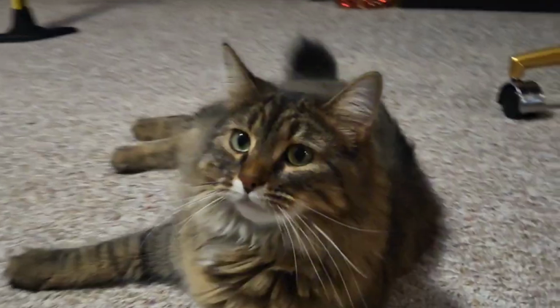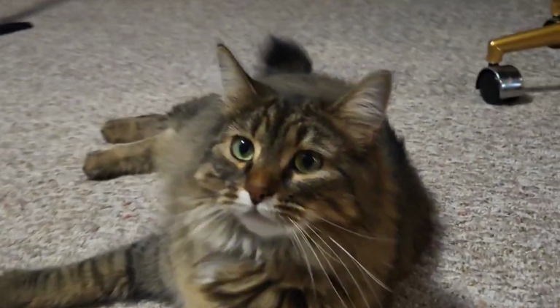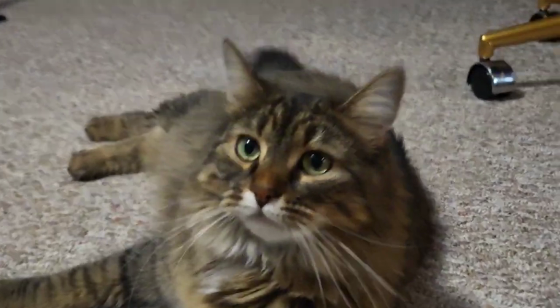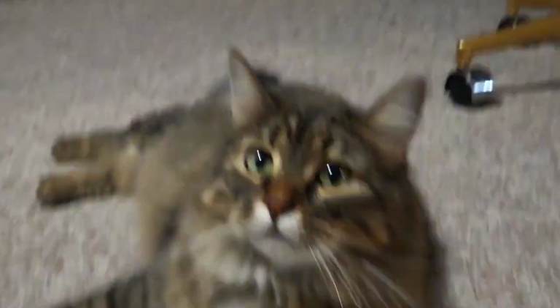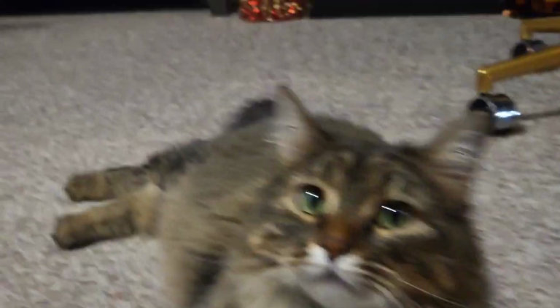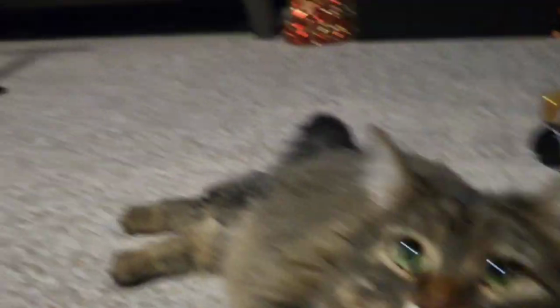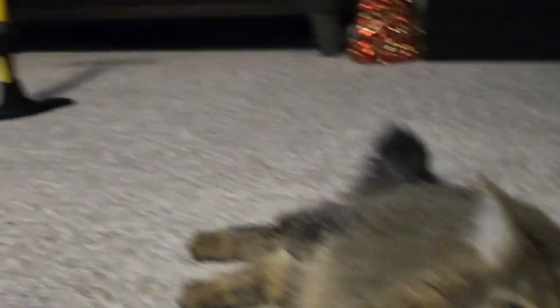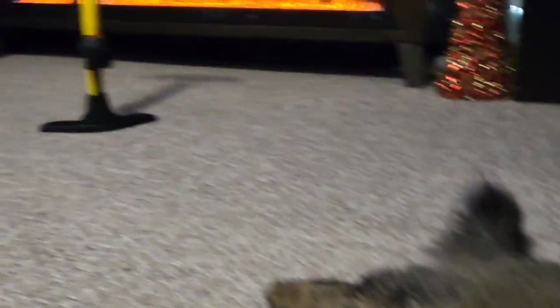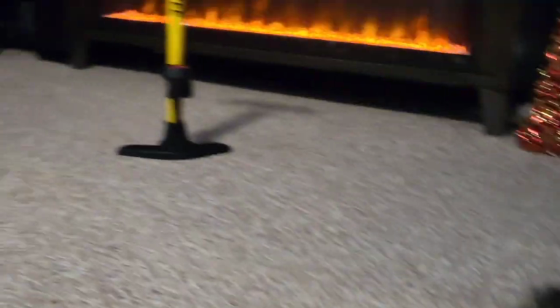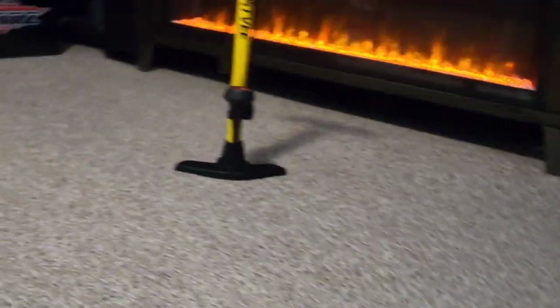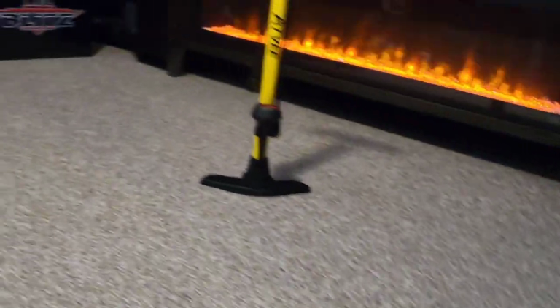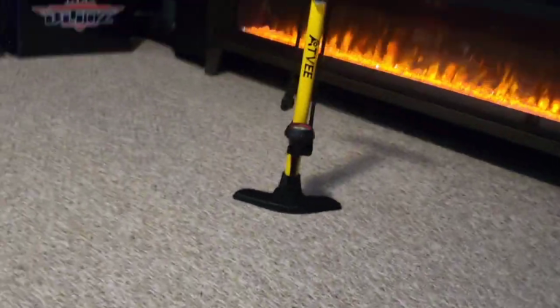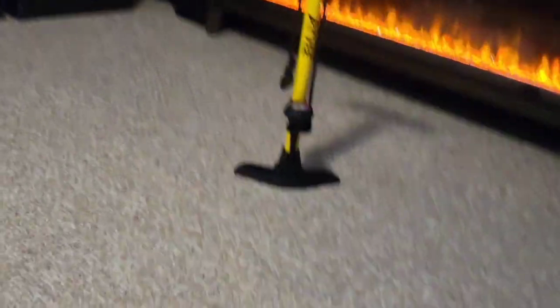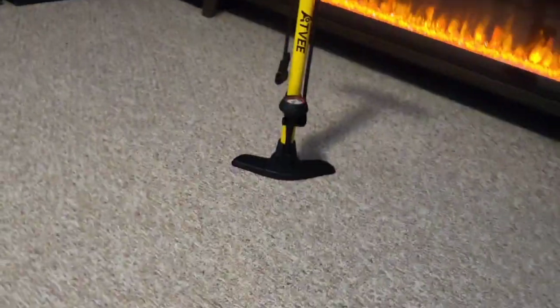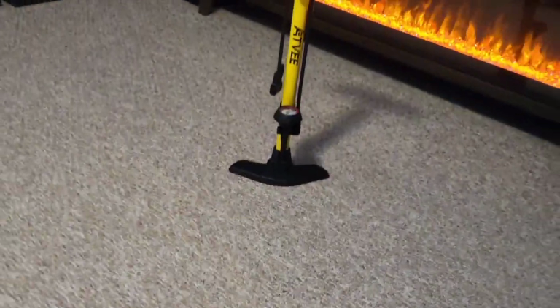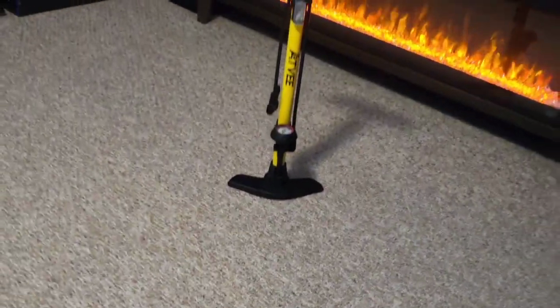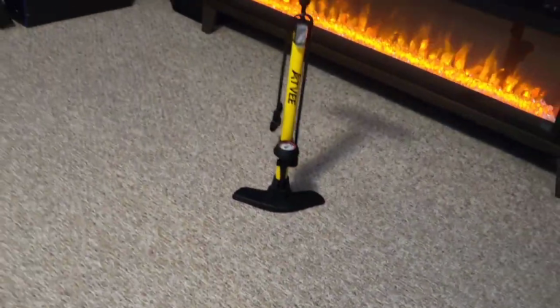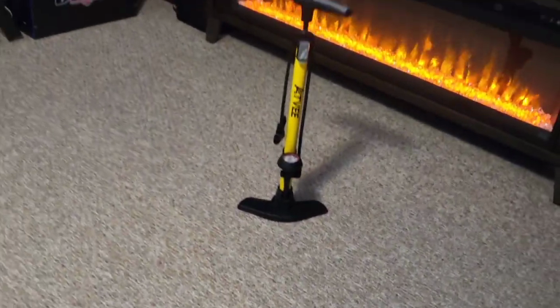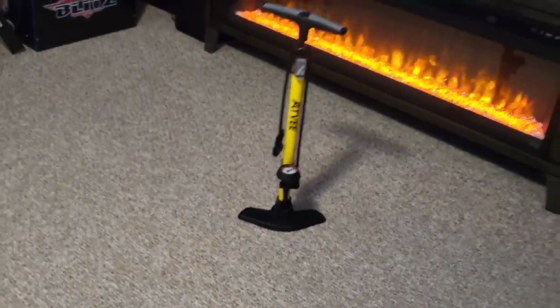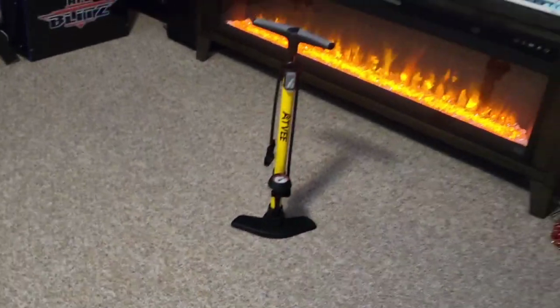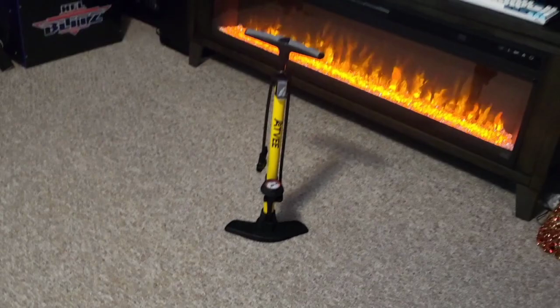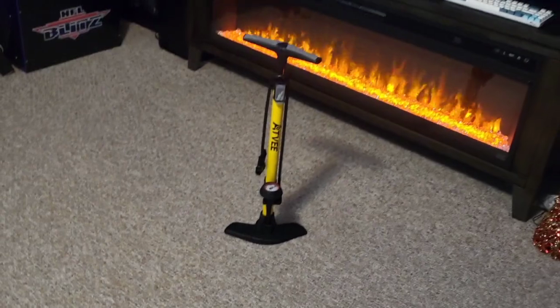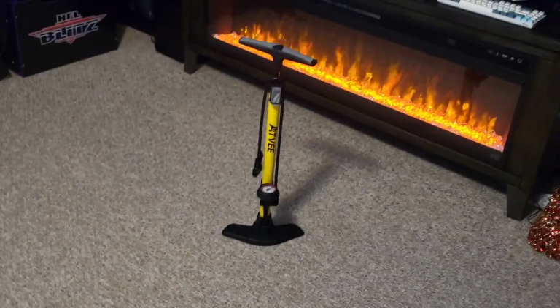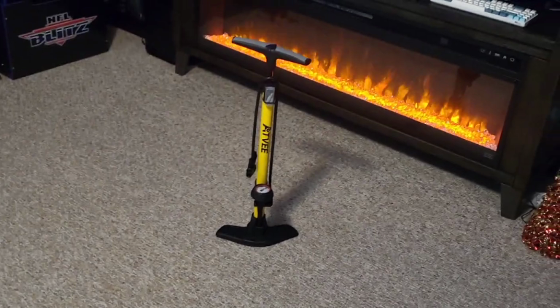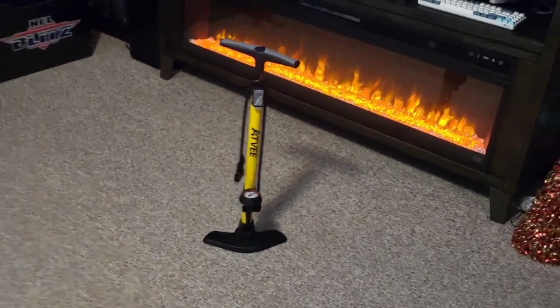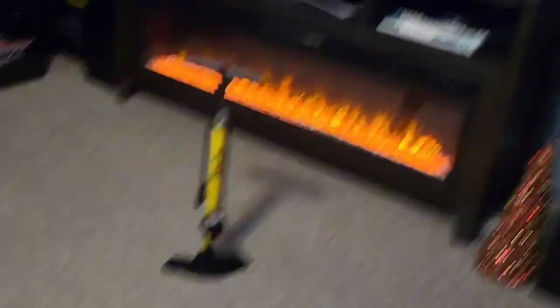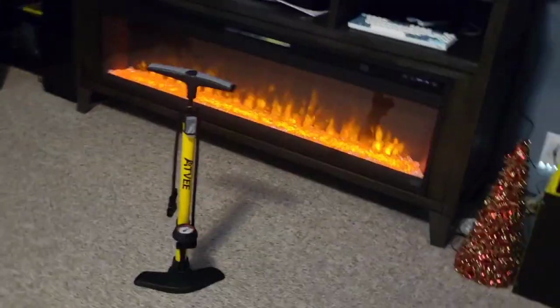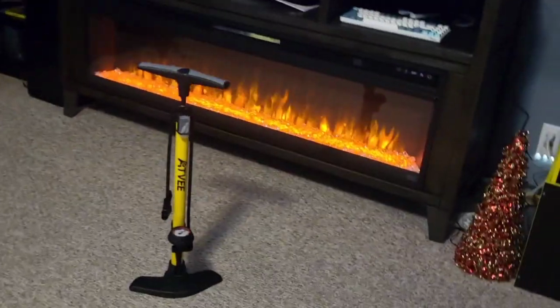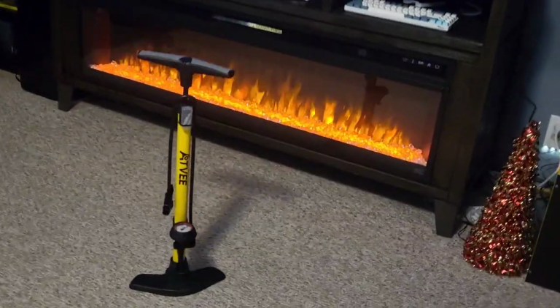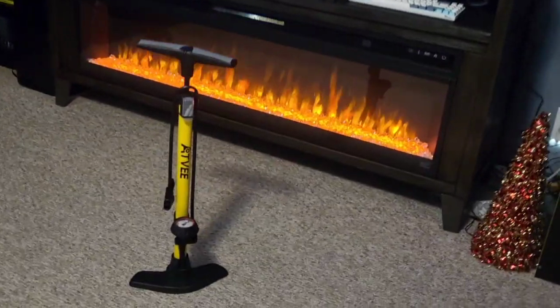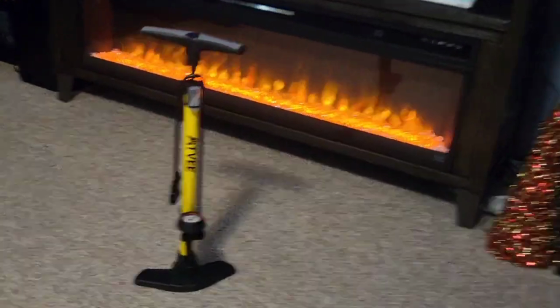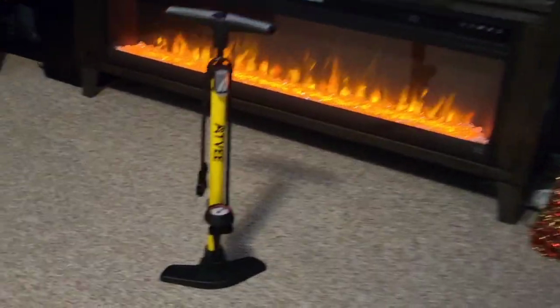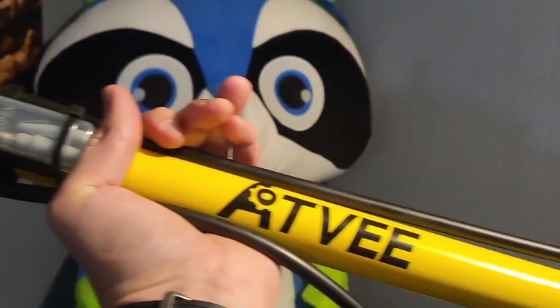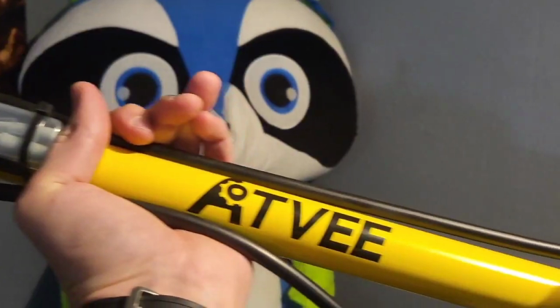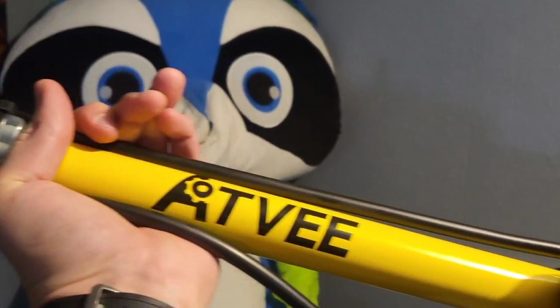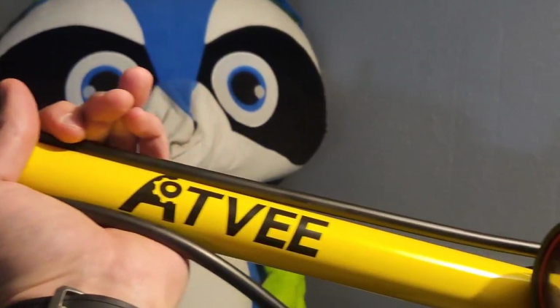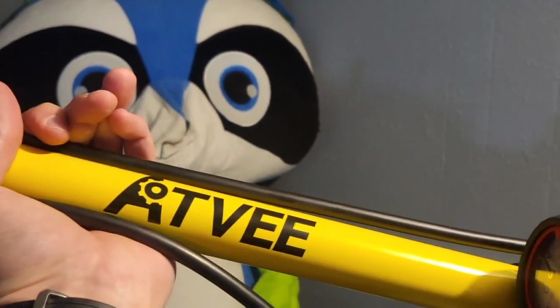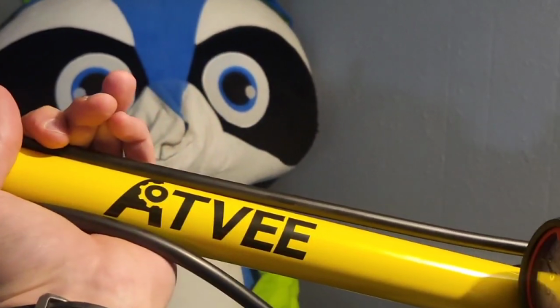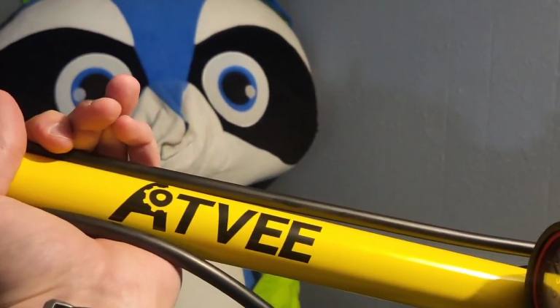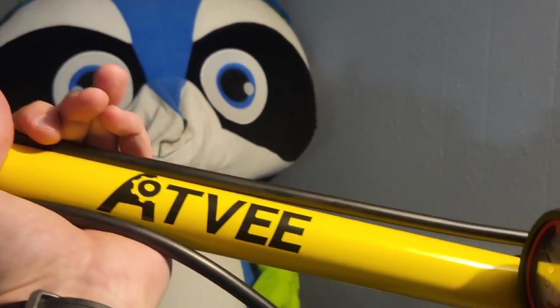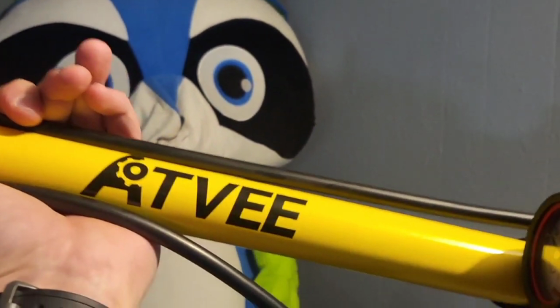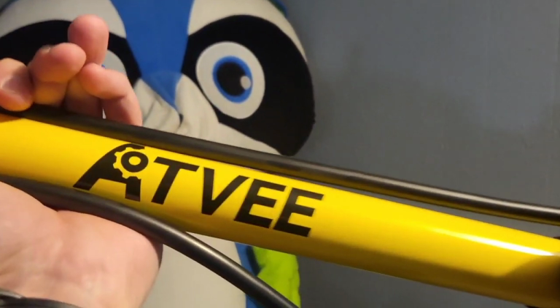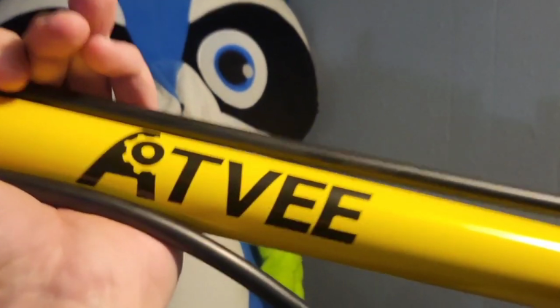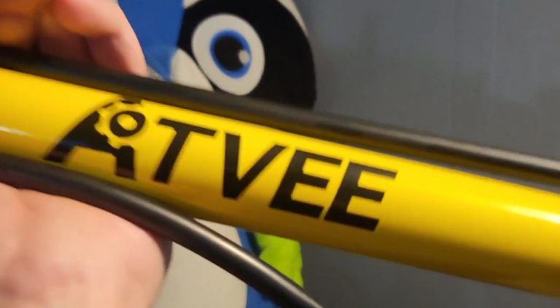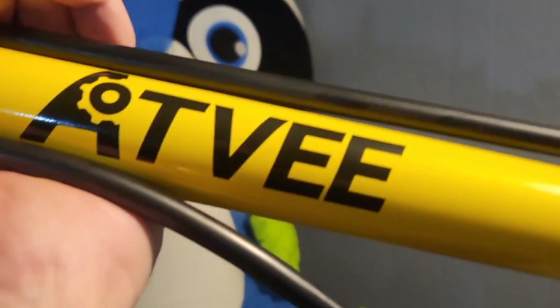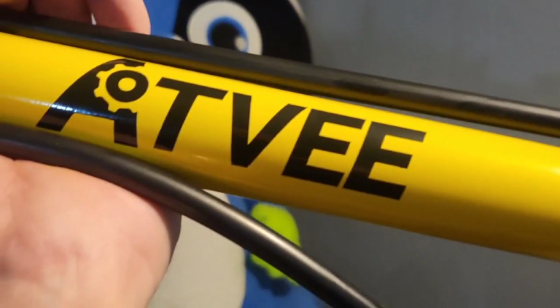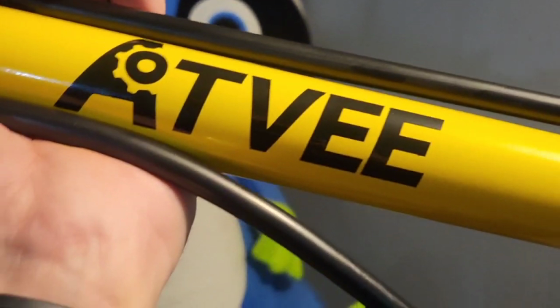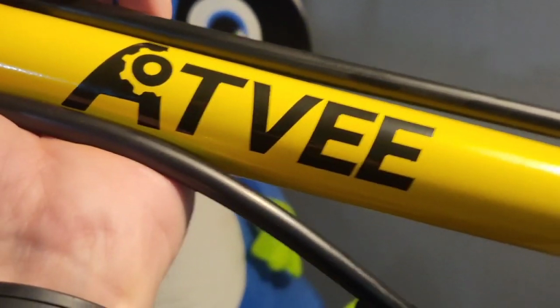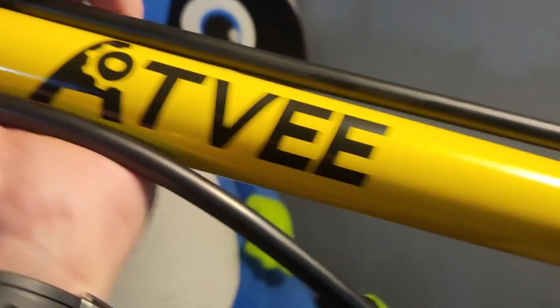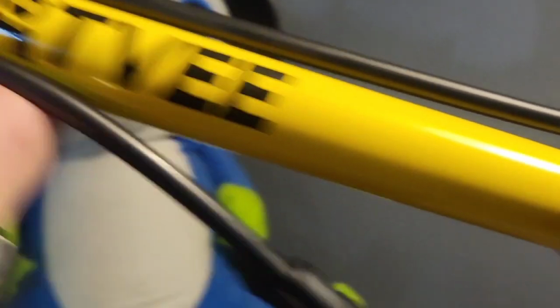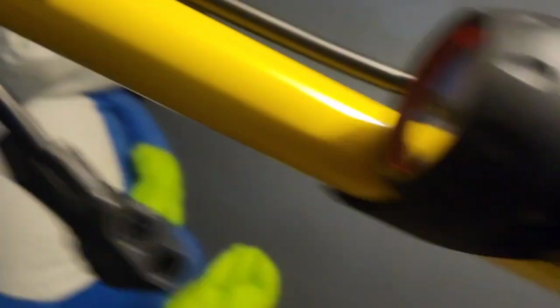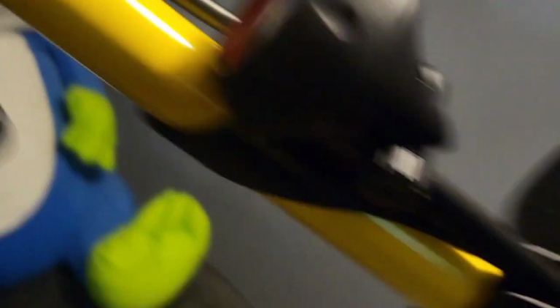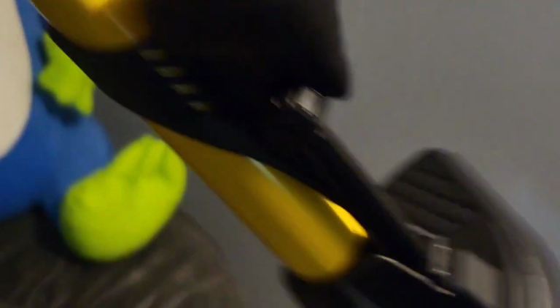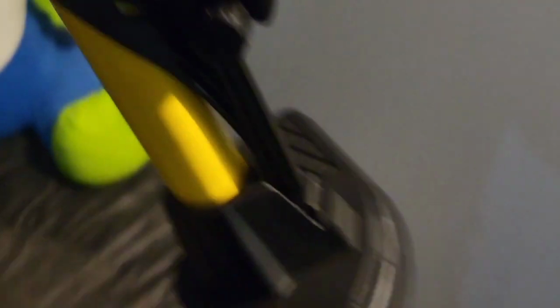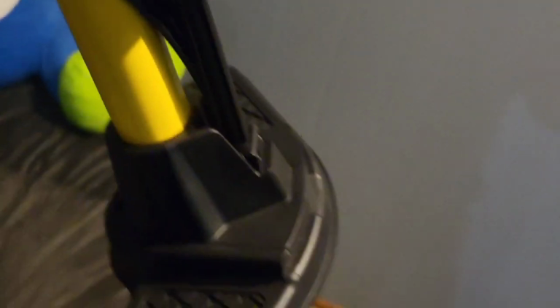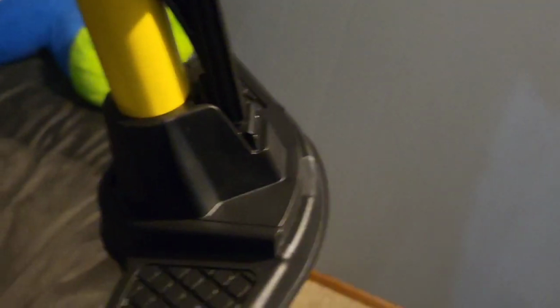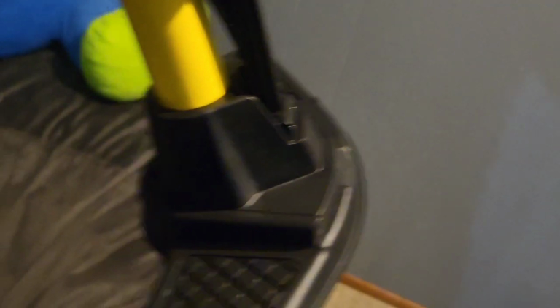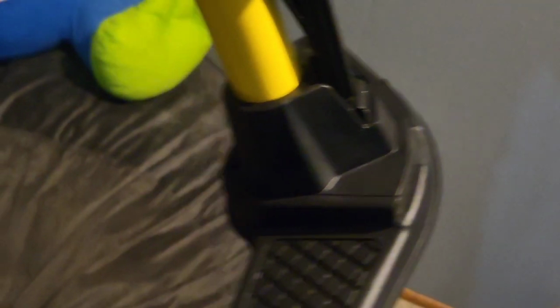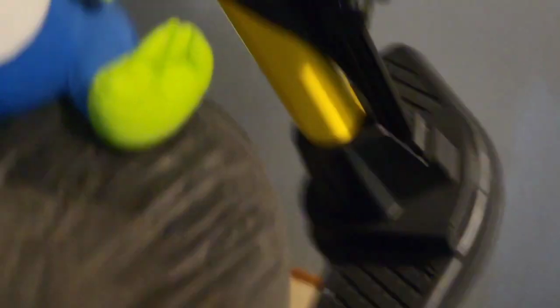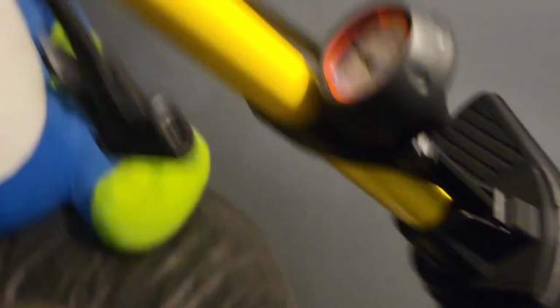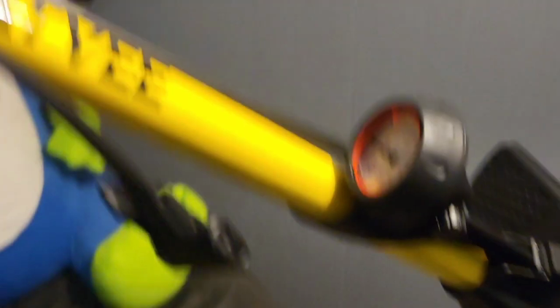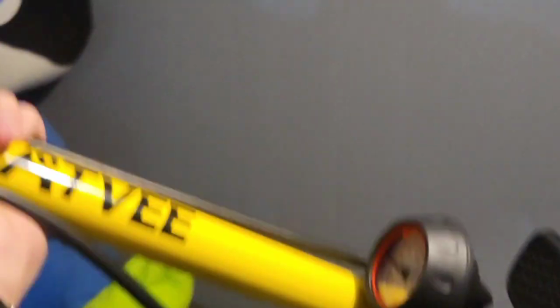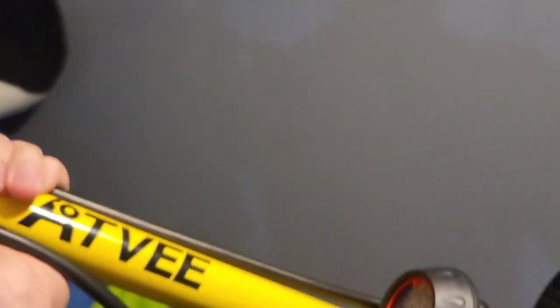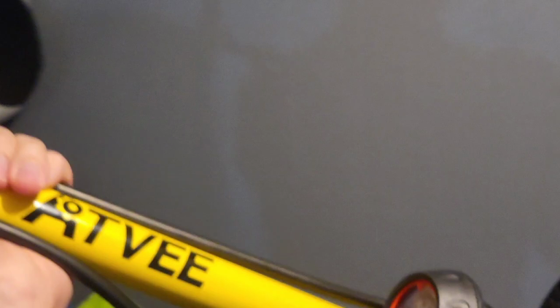Alright guys, we popped the pump out of the box right here. I'm digging the yellow design with ATV — how cool is this?